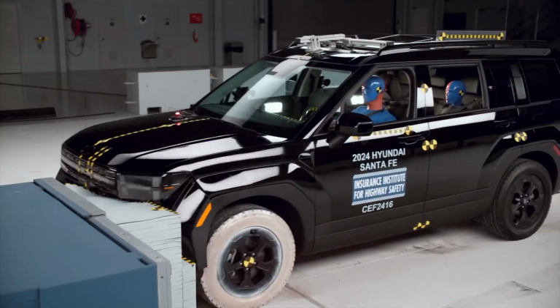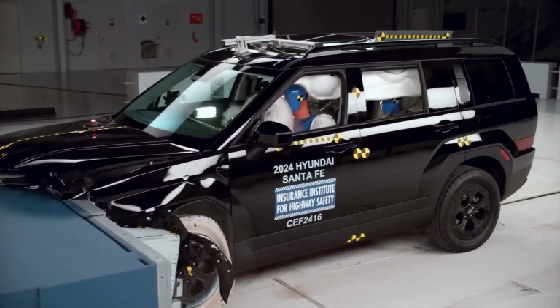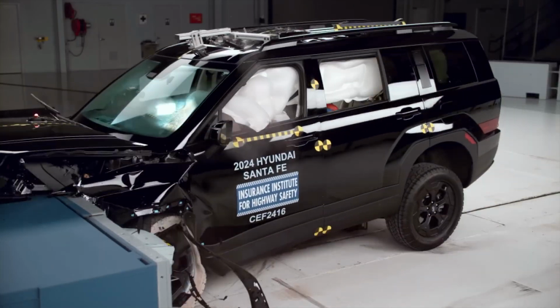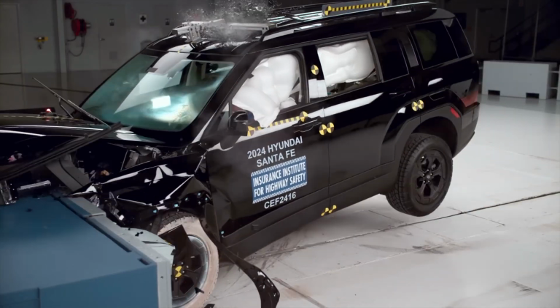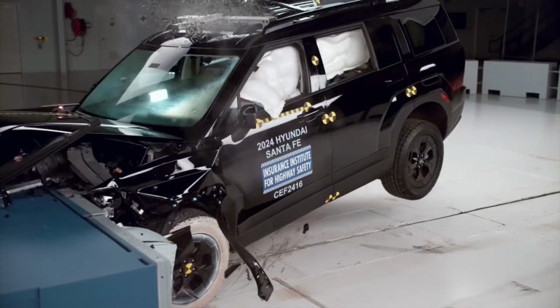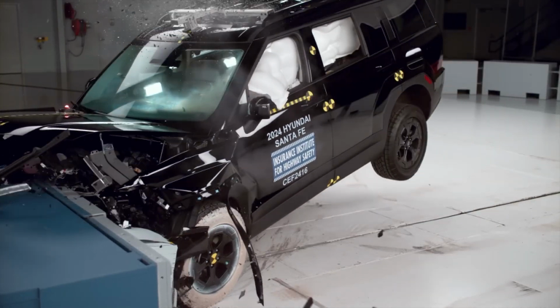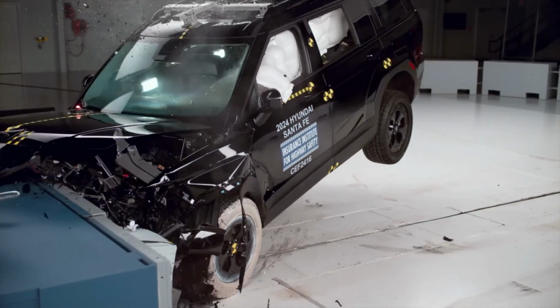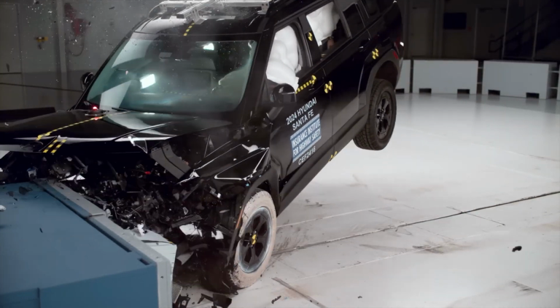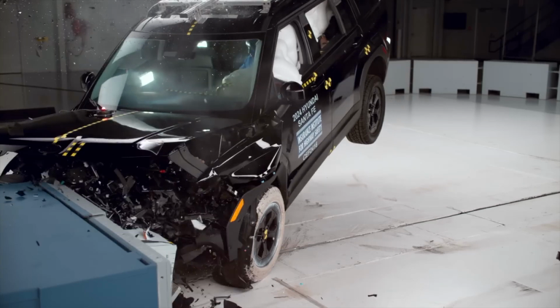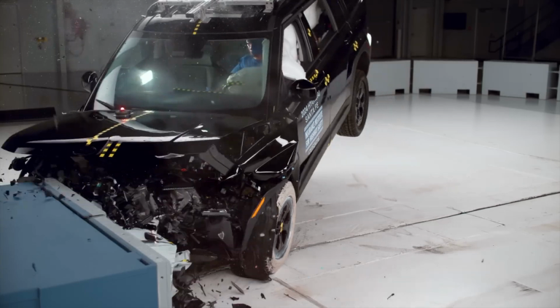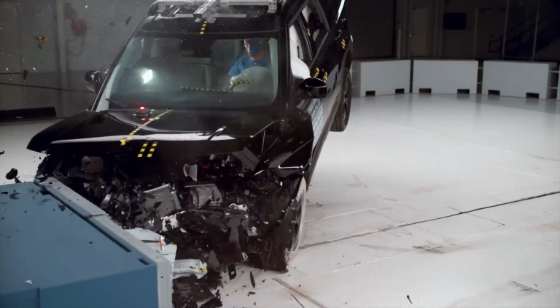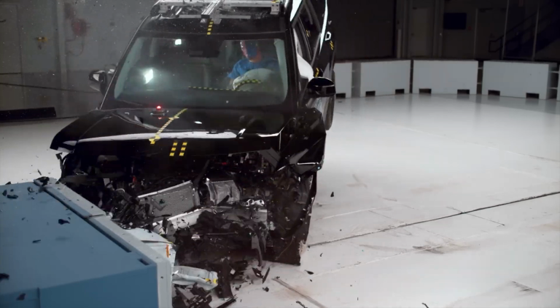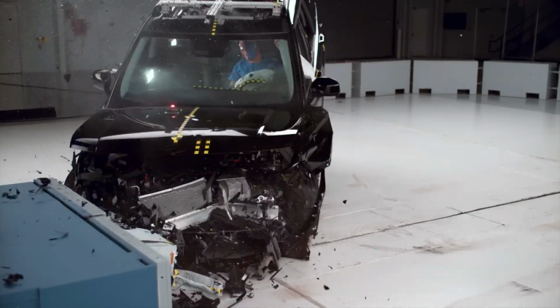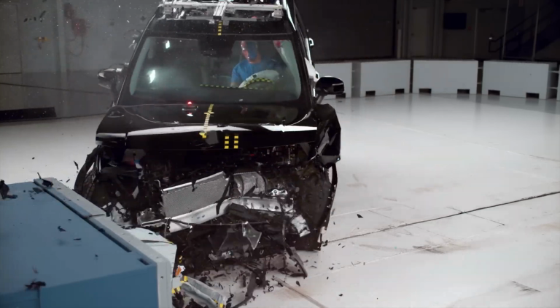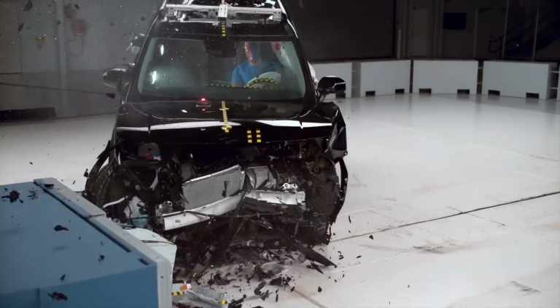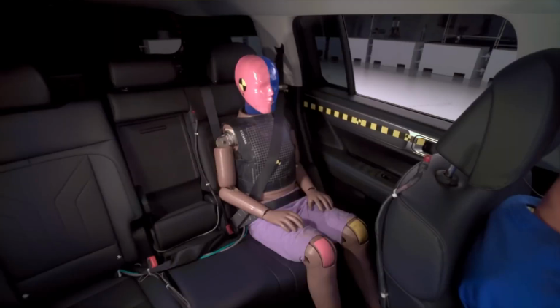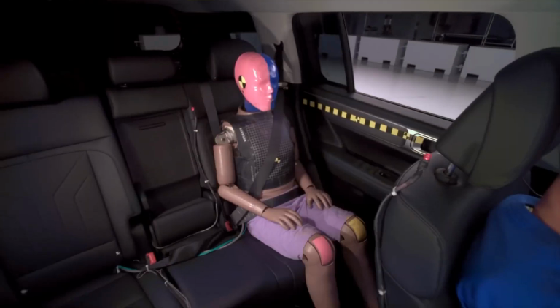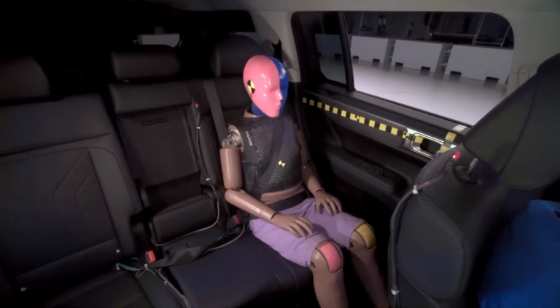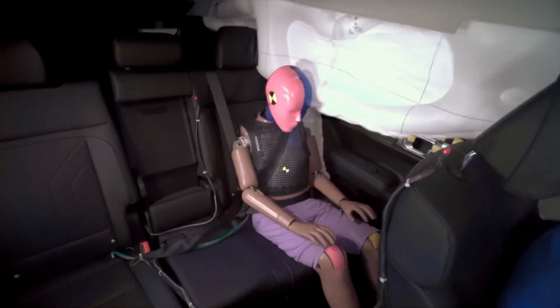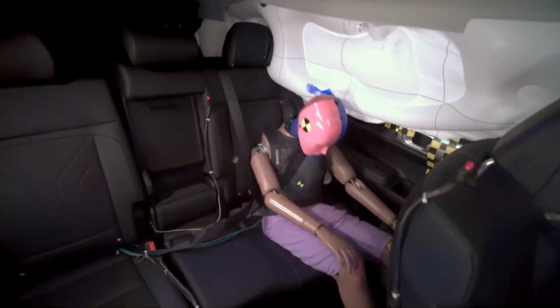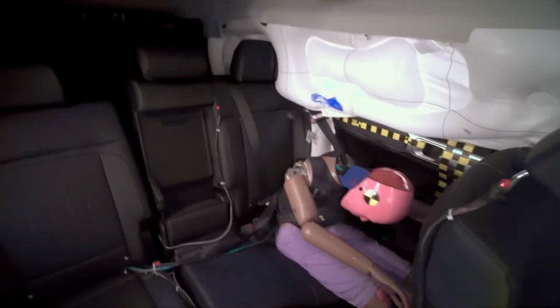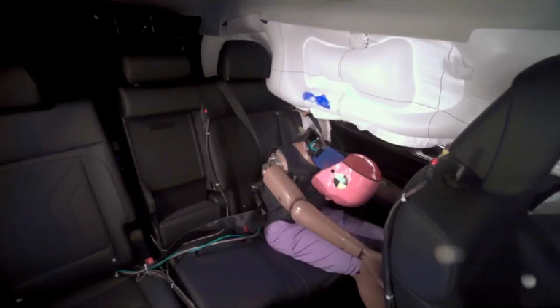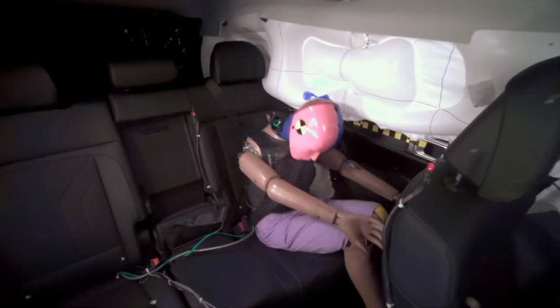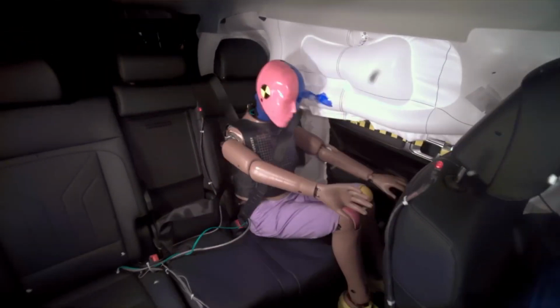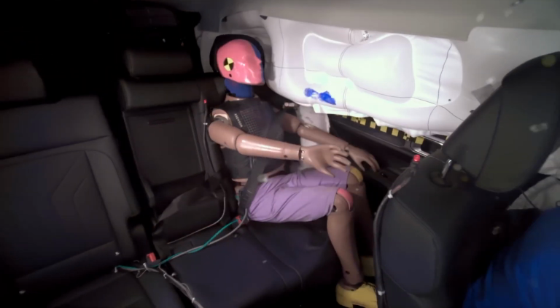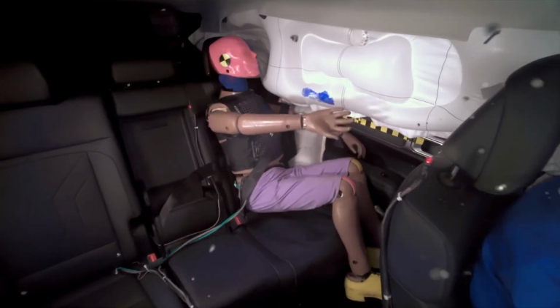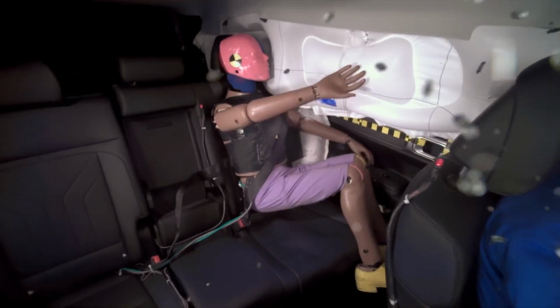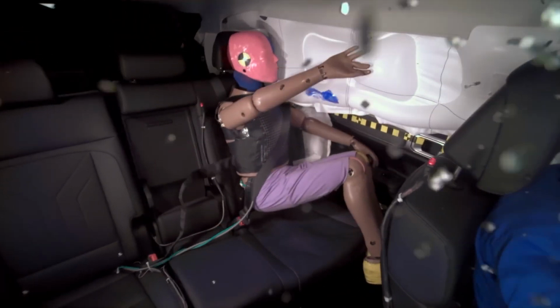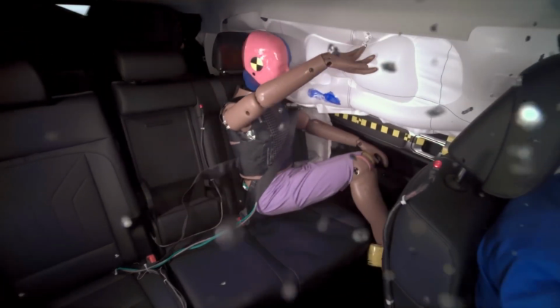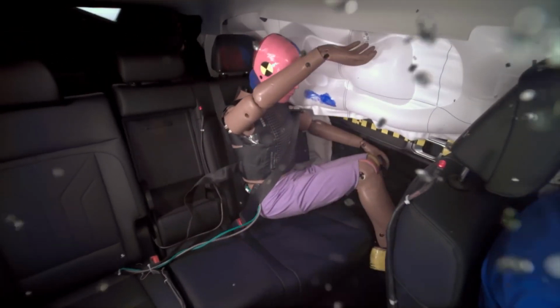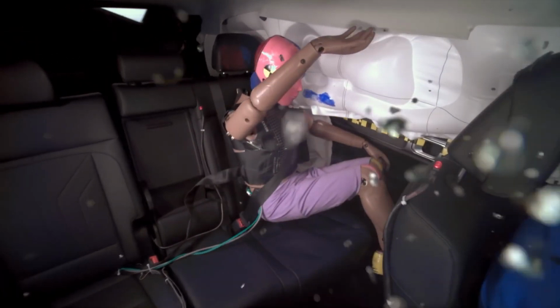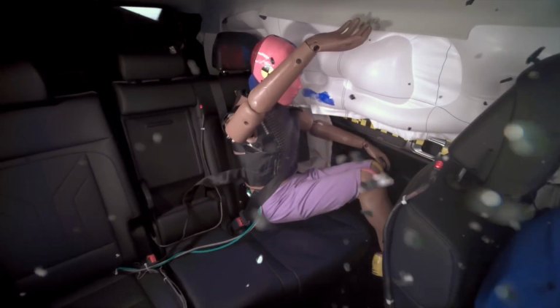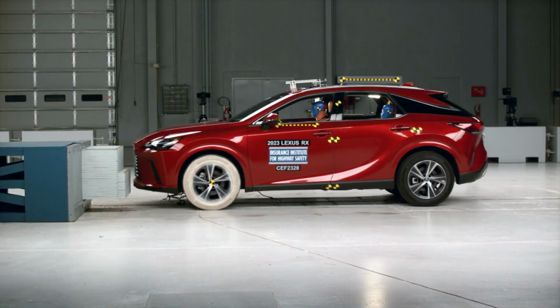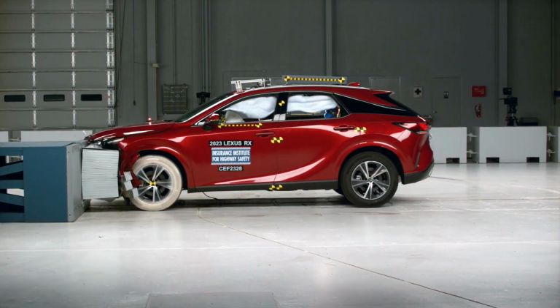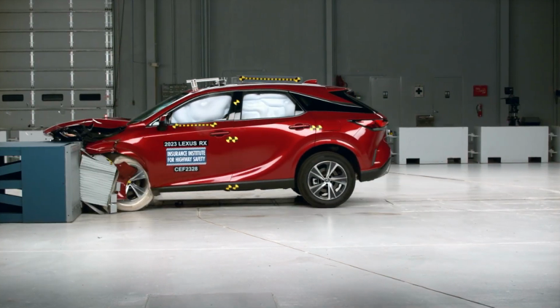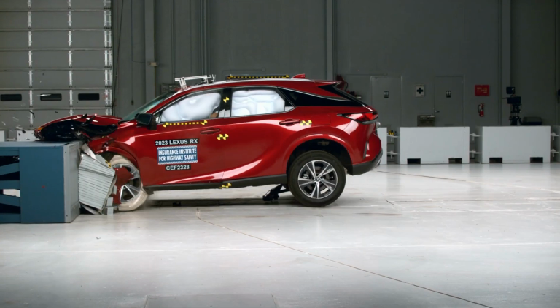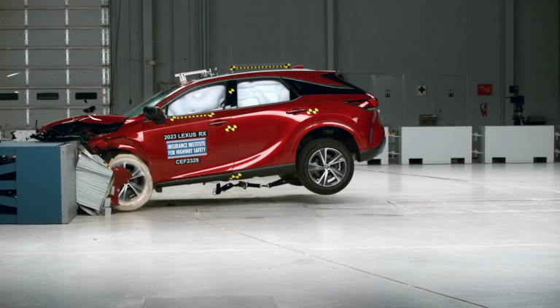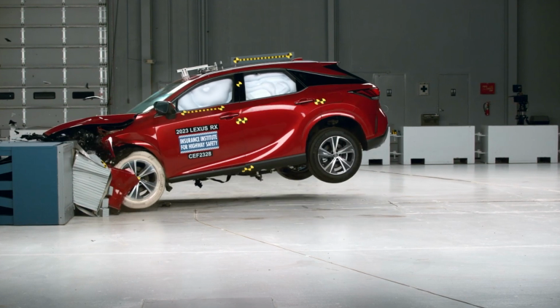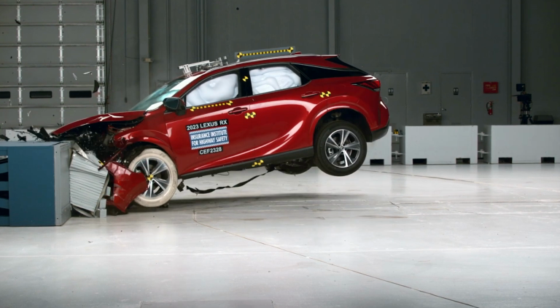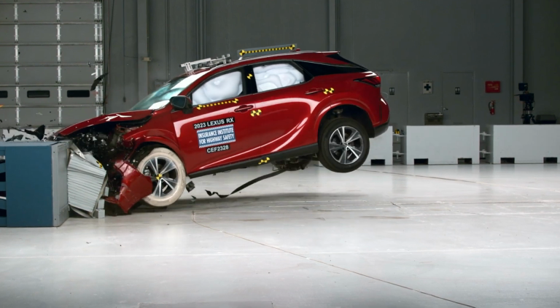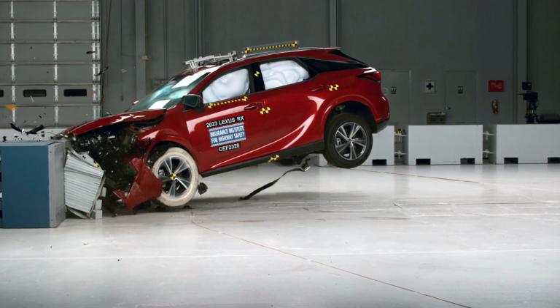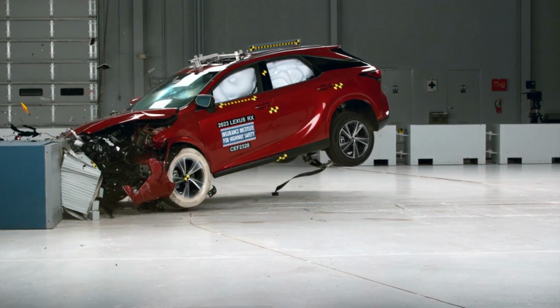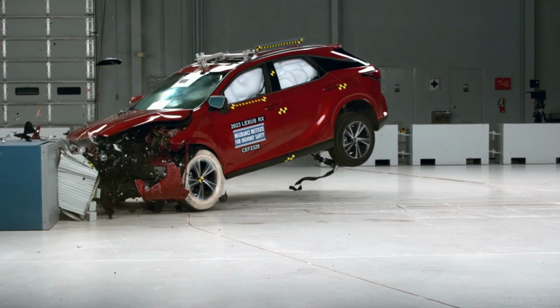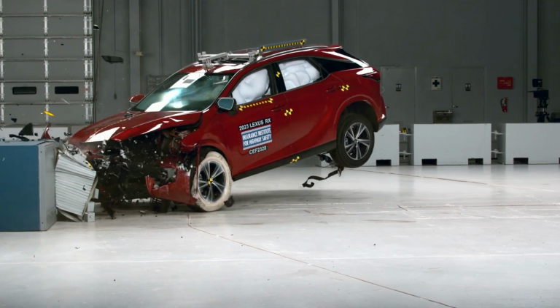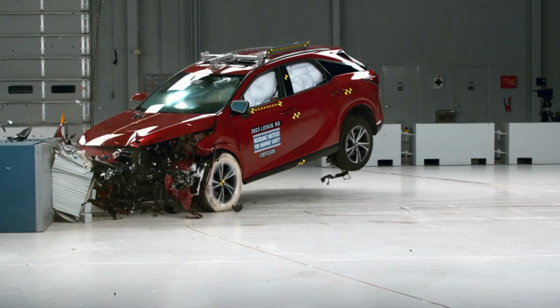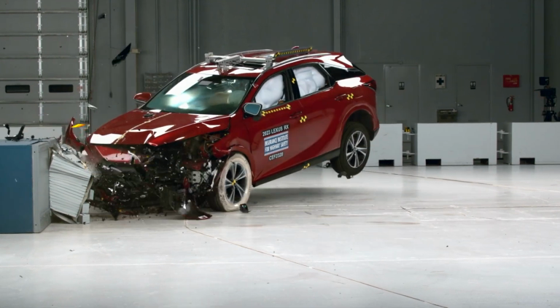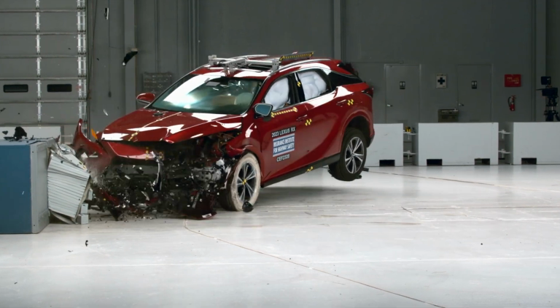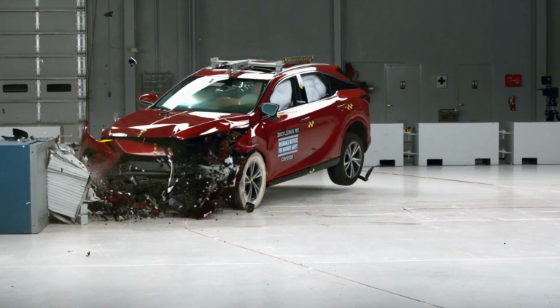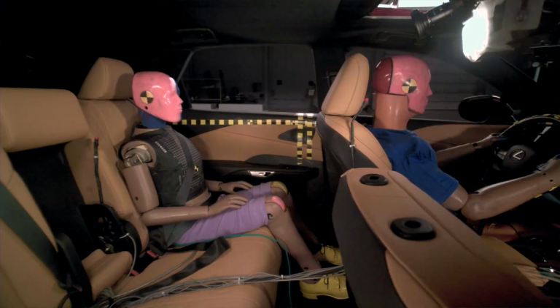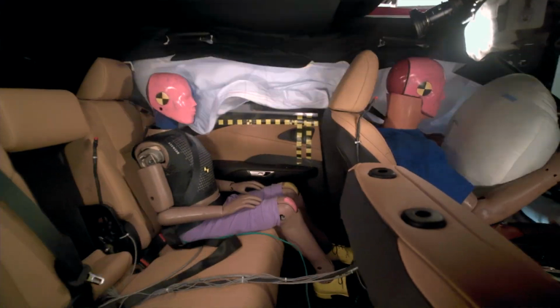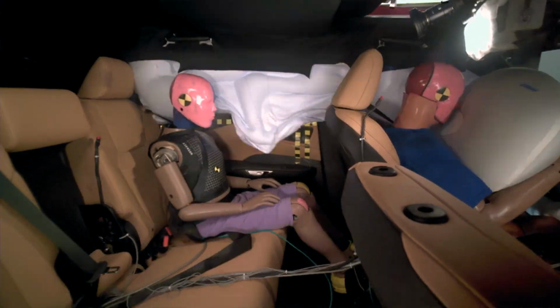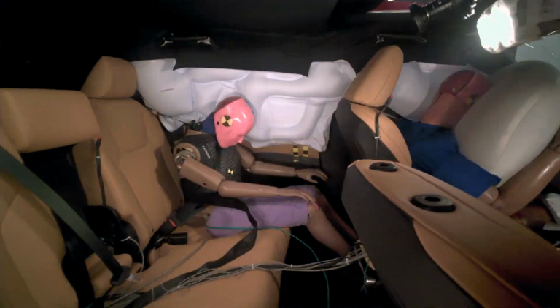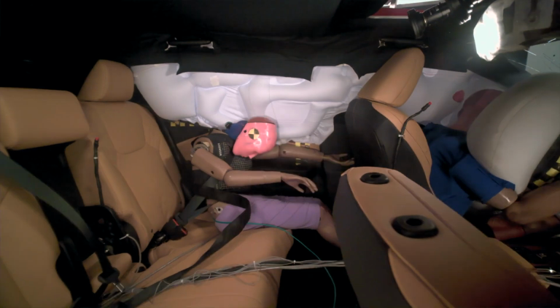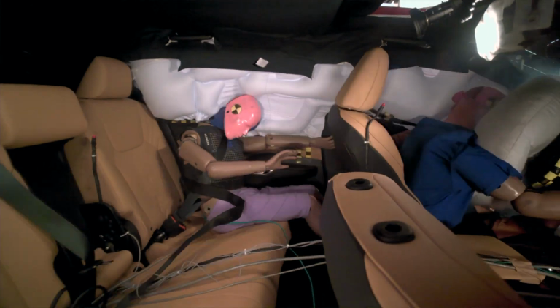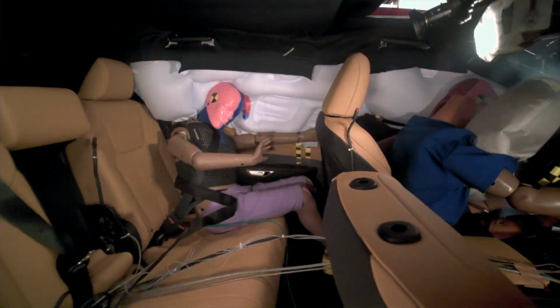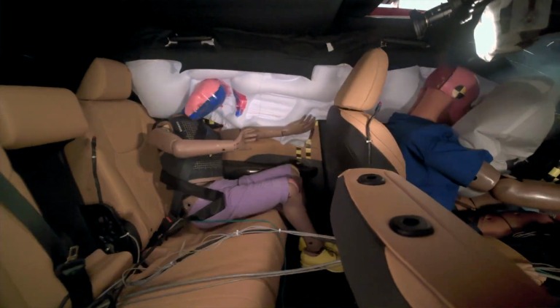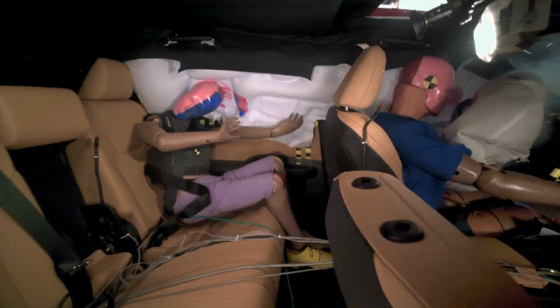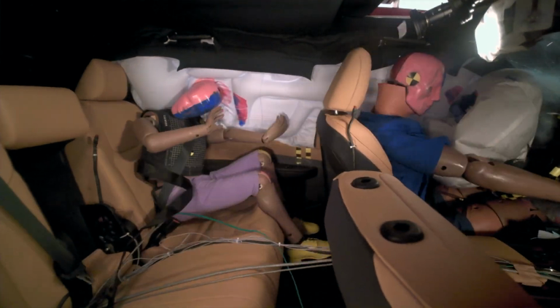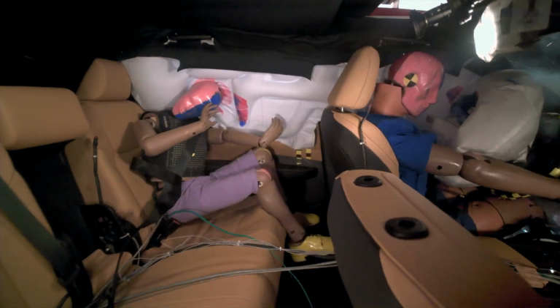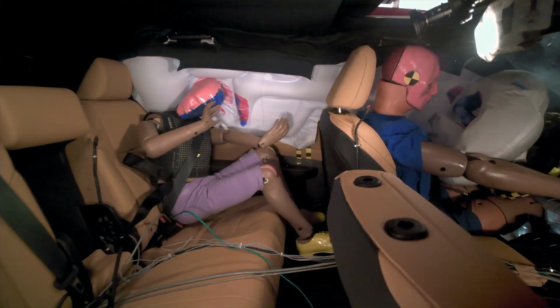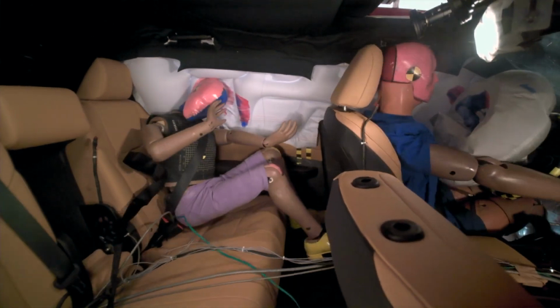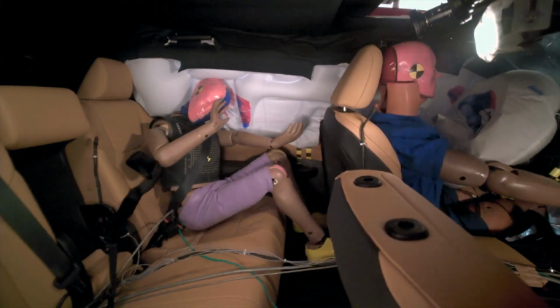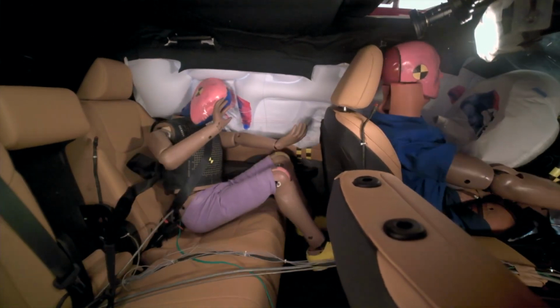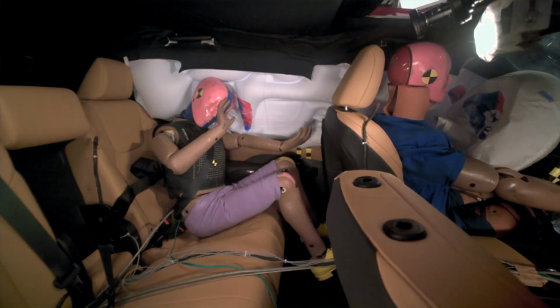If you found this interesting, you'll enjoy this next video that looks at vehicles that lag behind in rear seat safety. Thanks for watching.